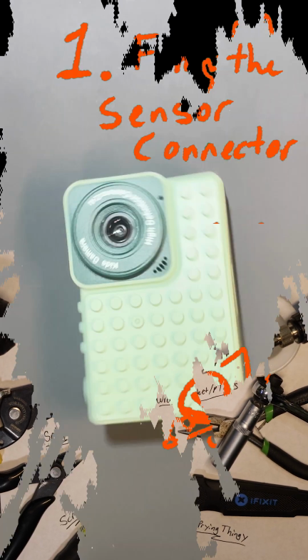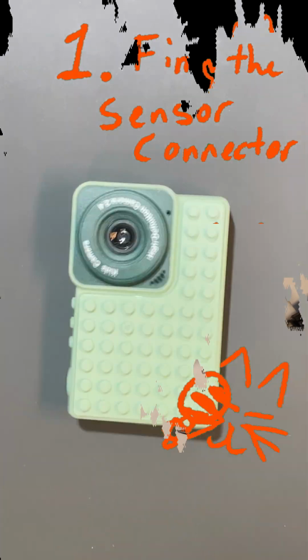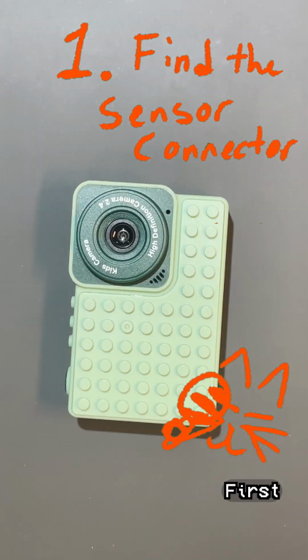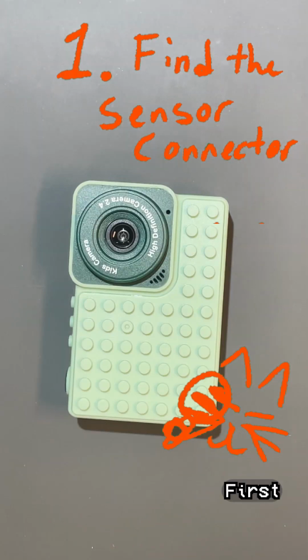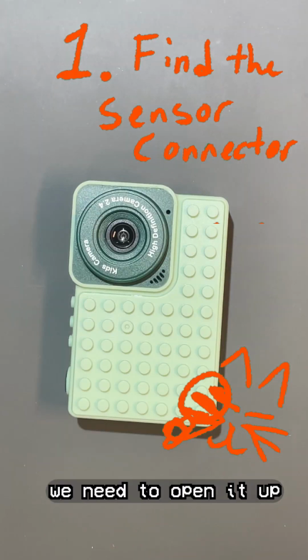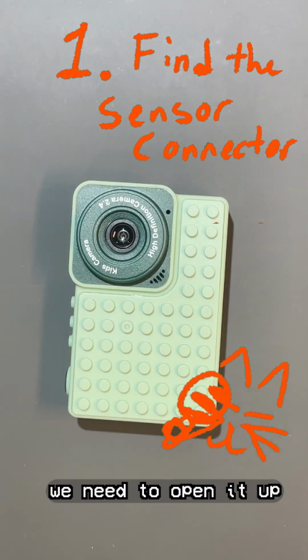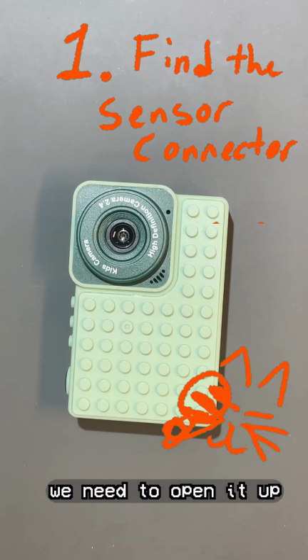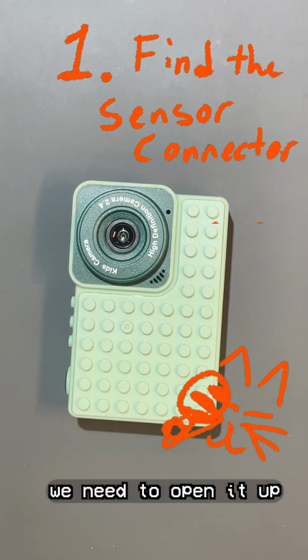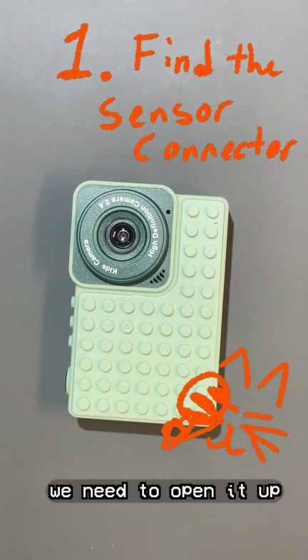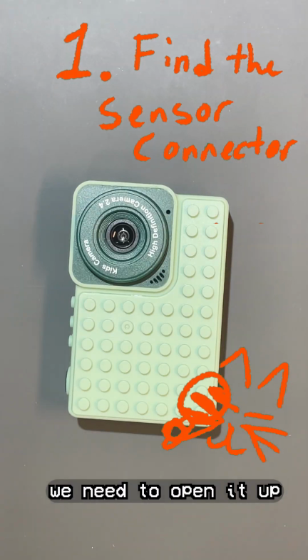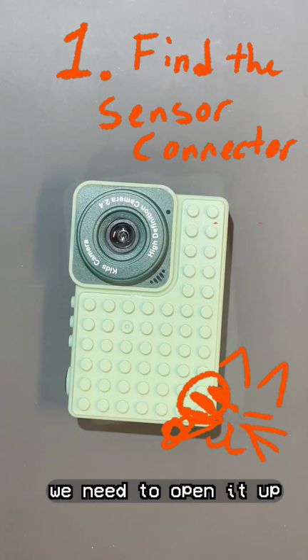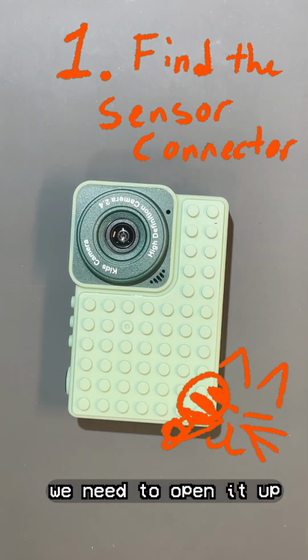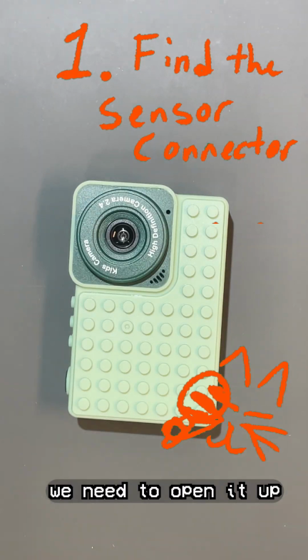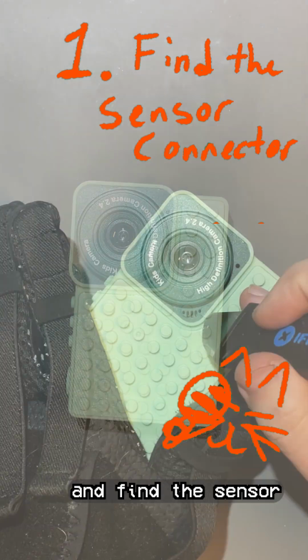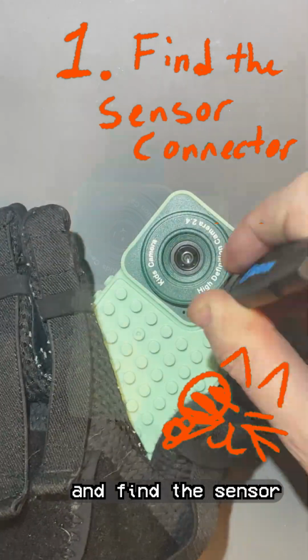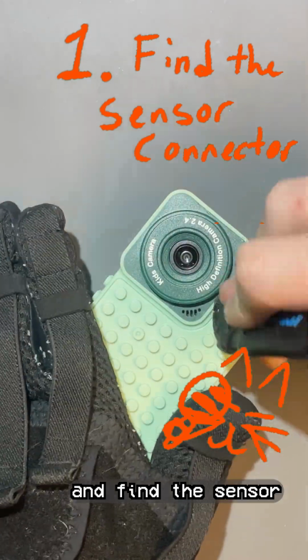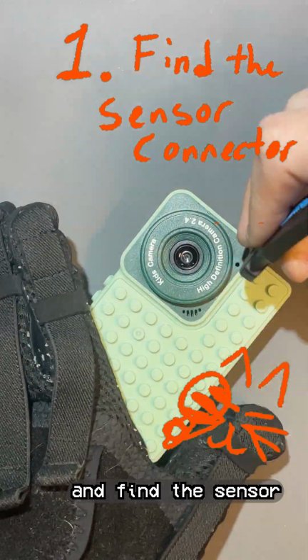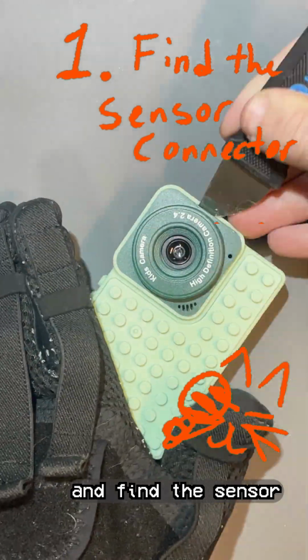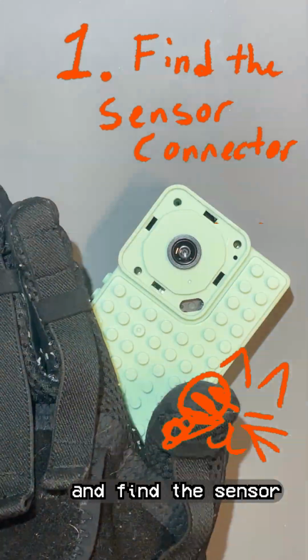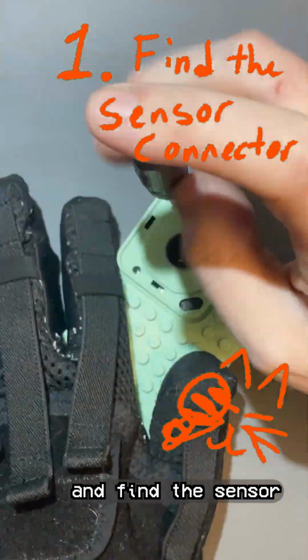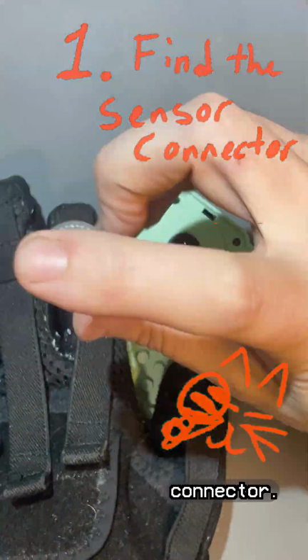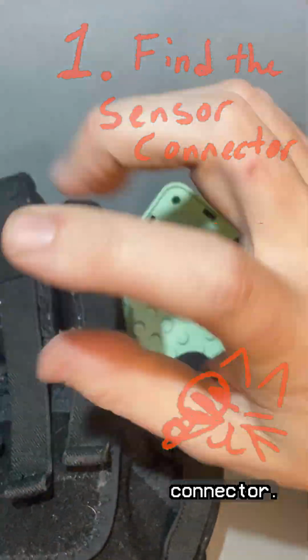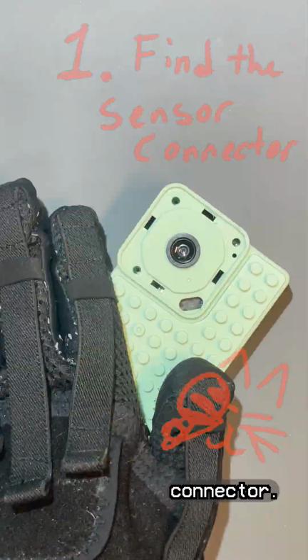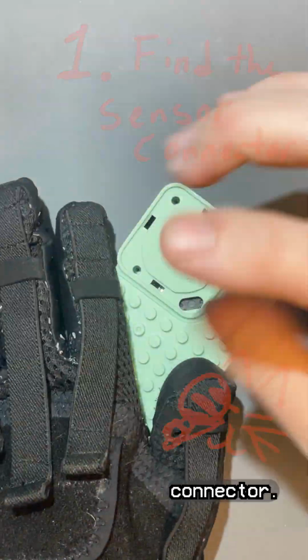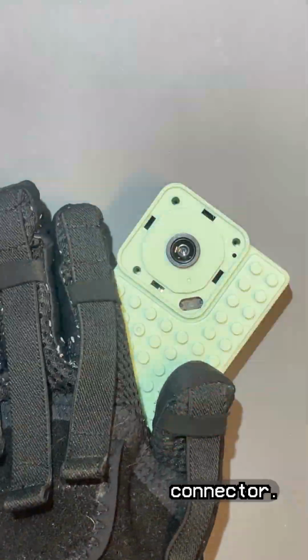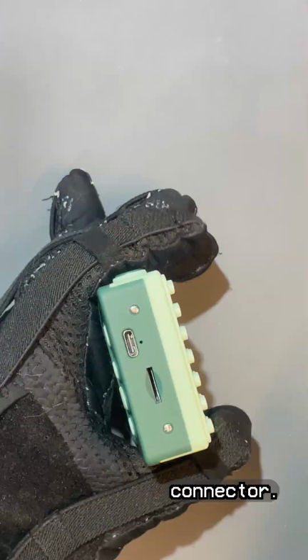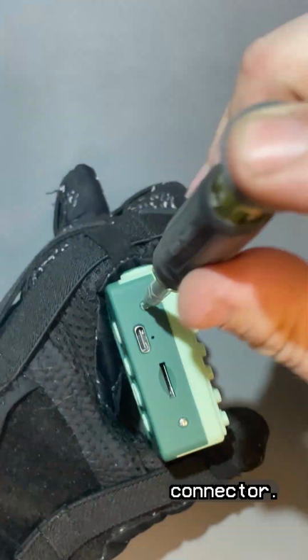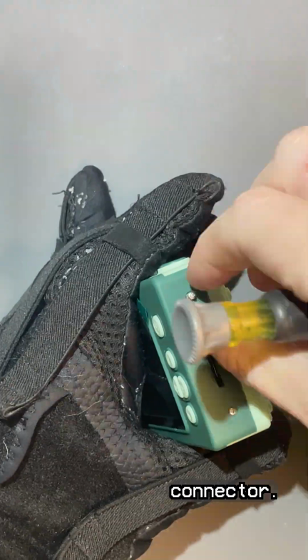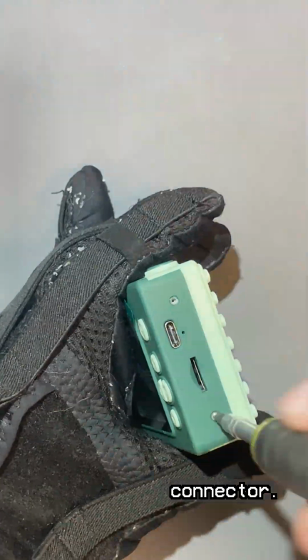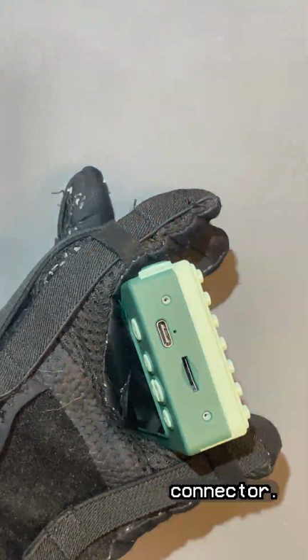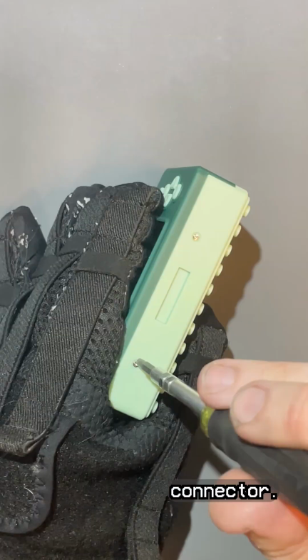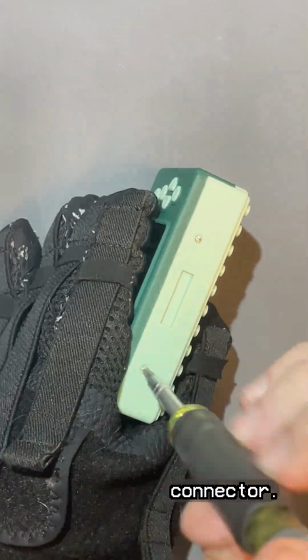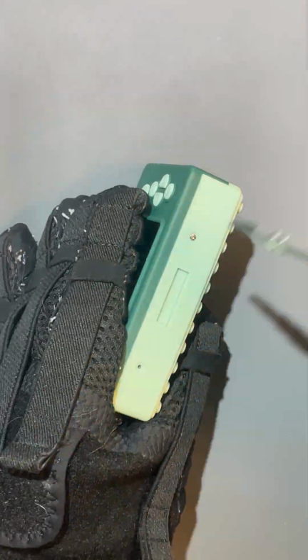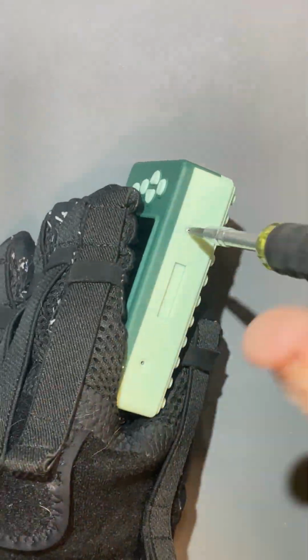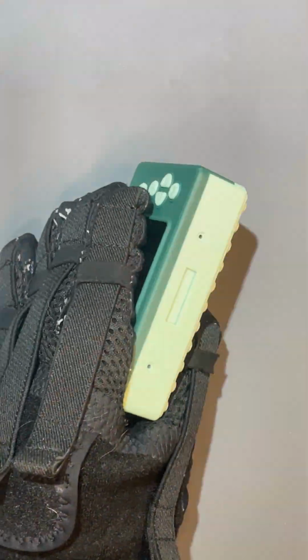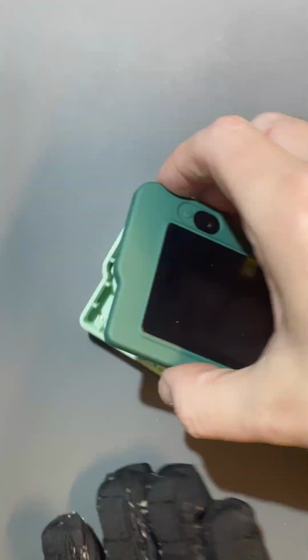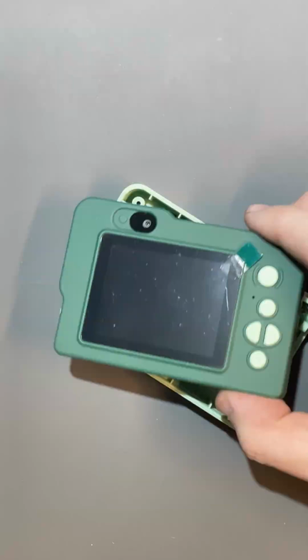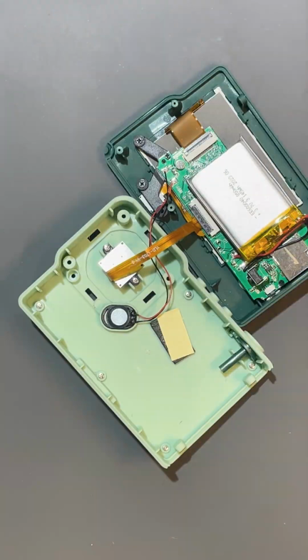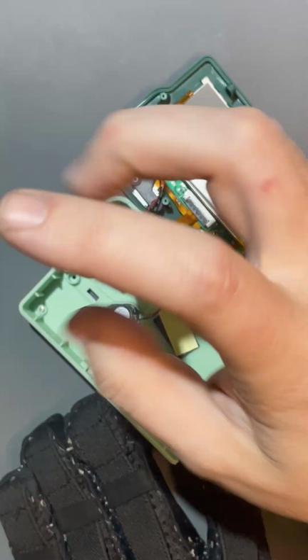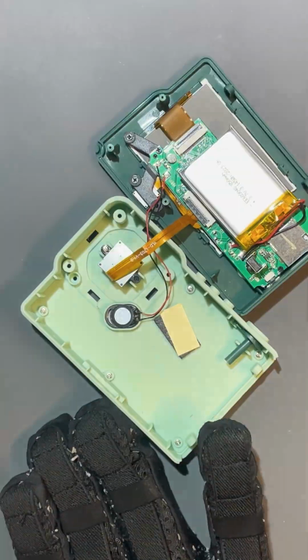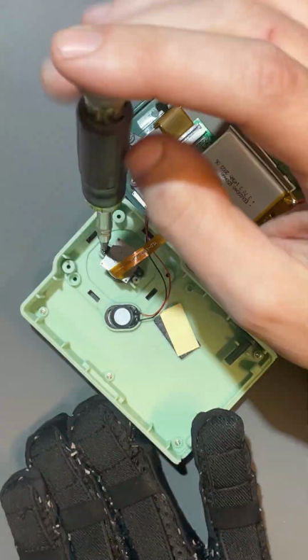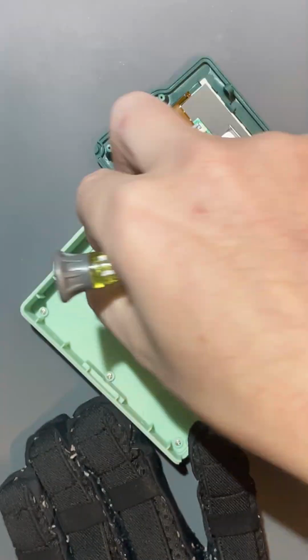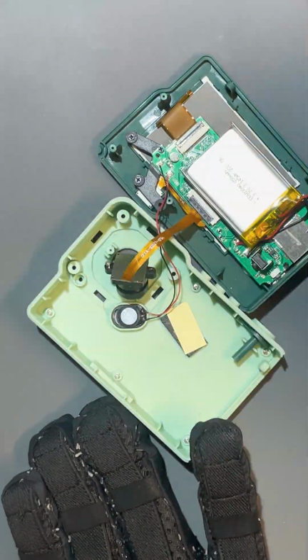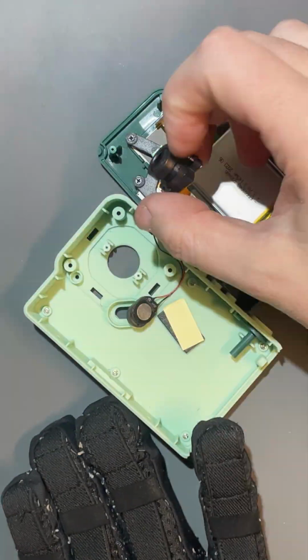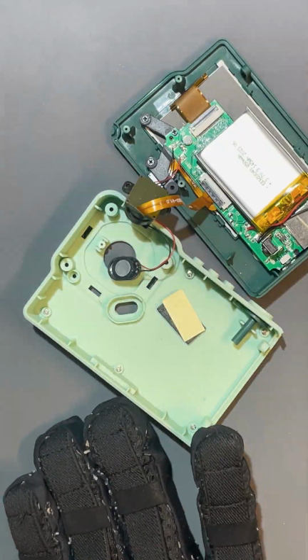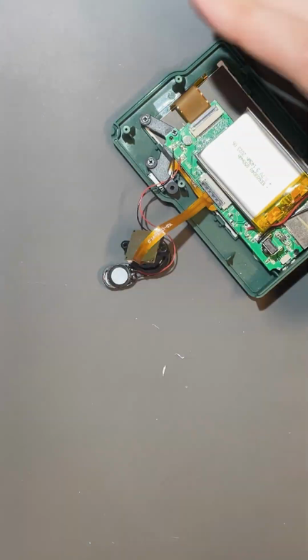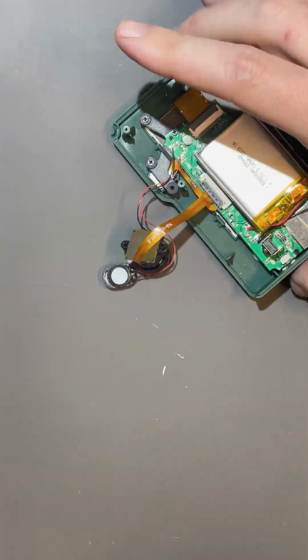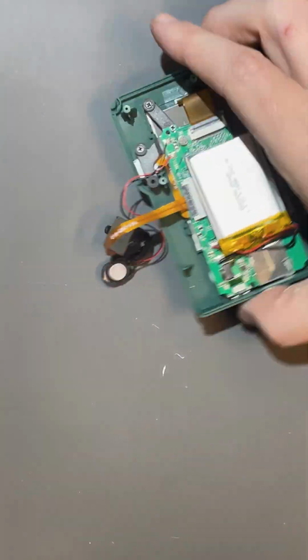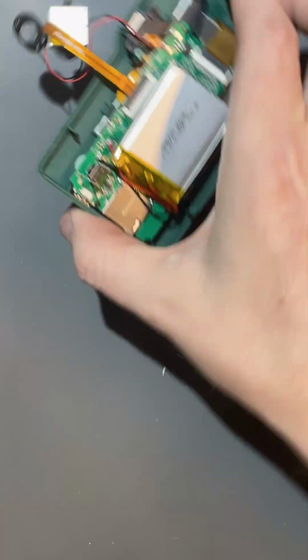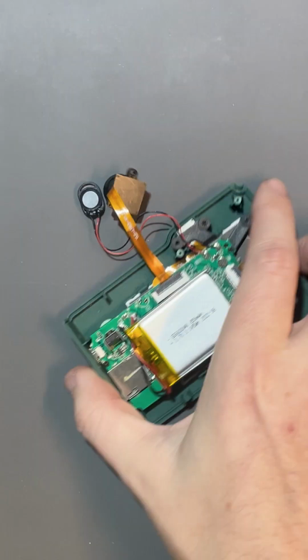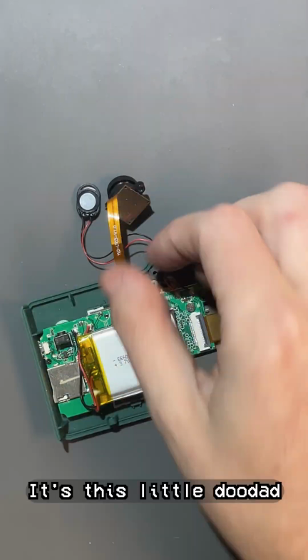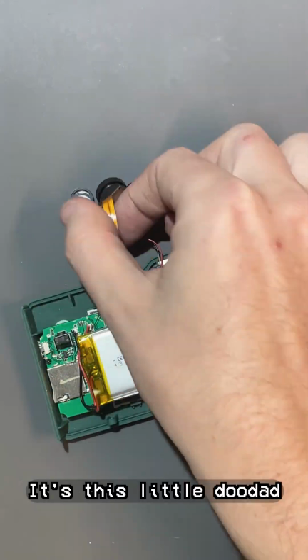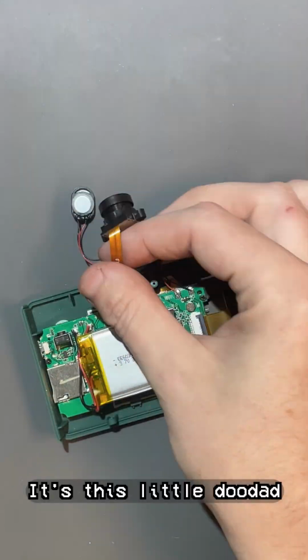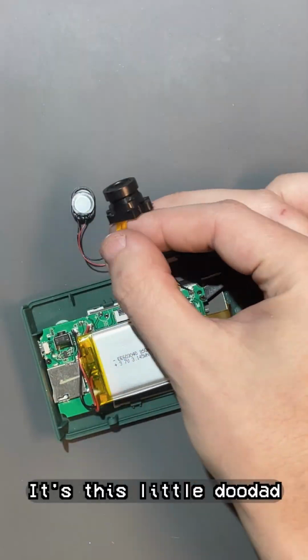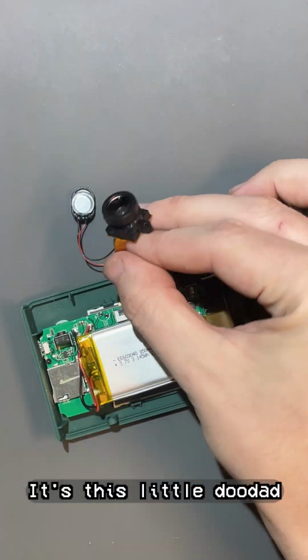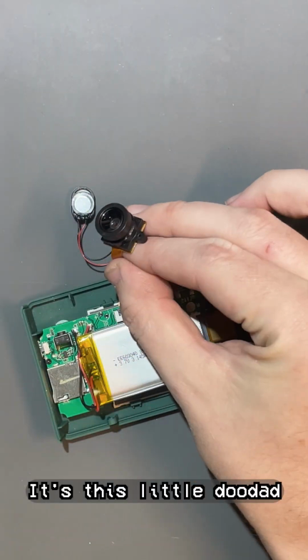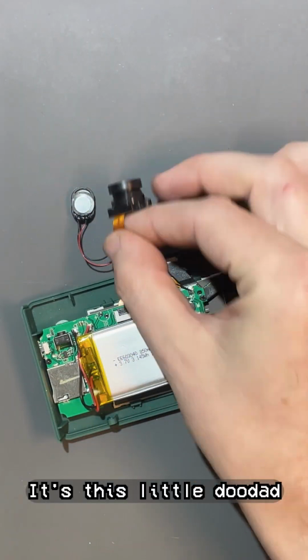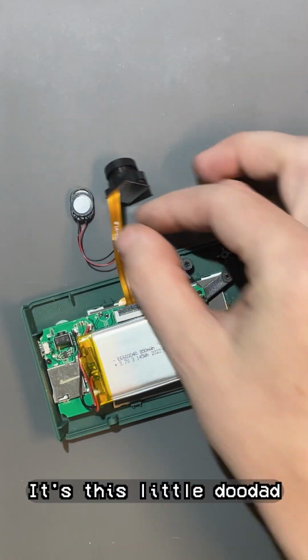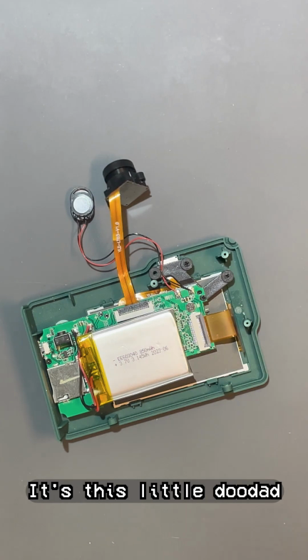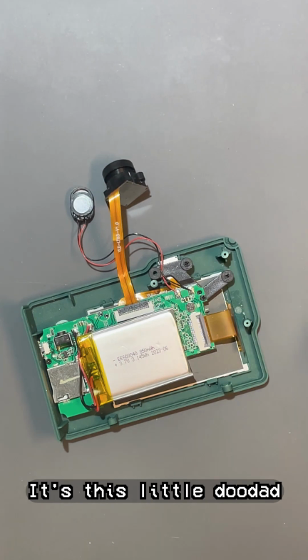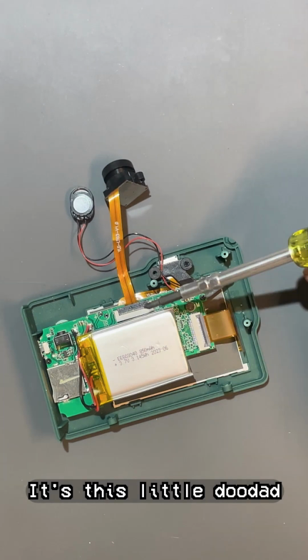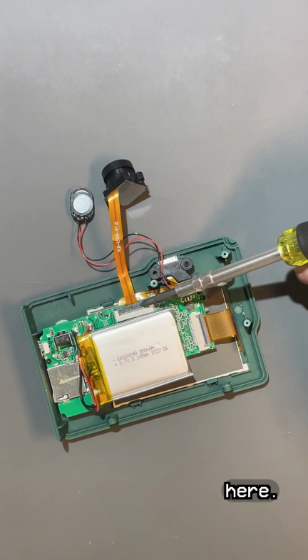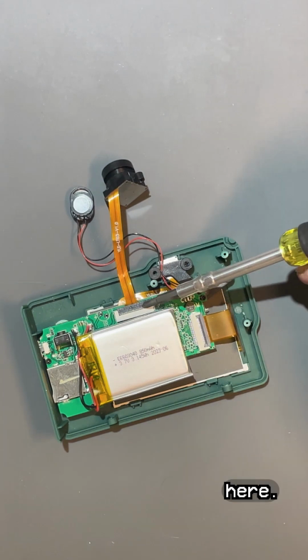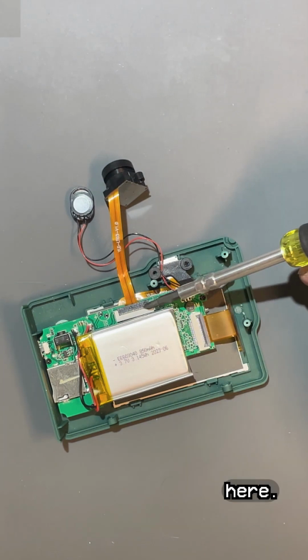First, we need to open it up and find the sensor connector. It's this little doodad here.